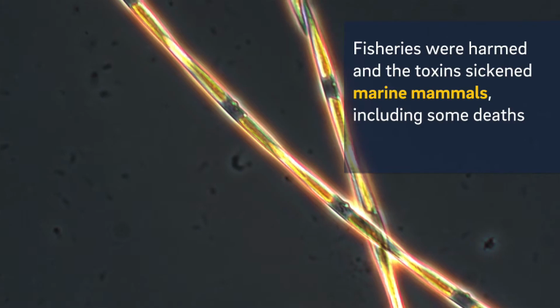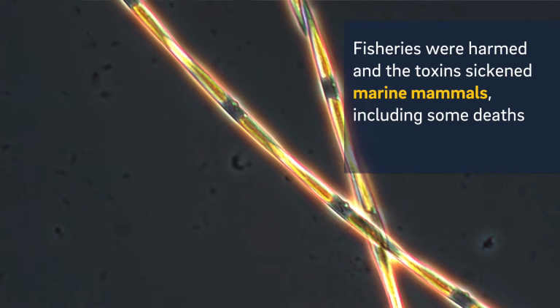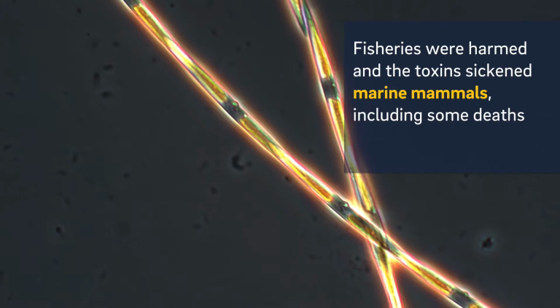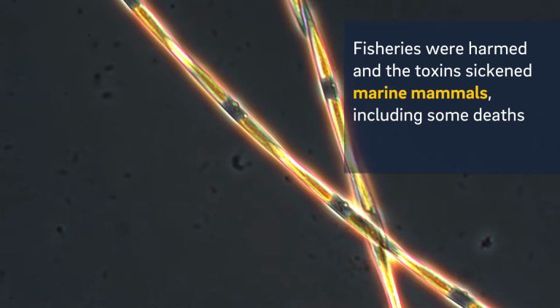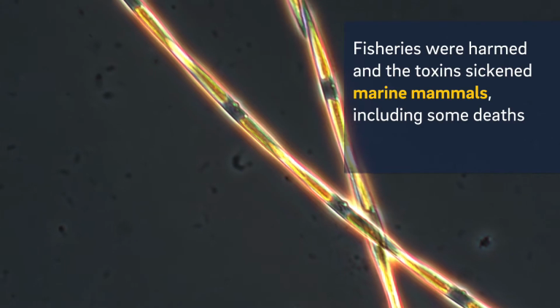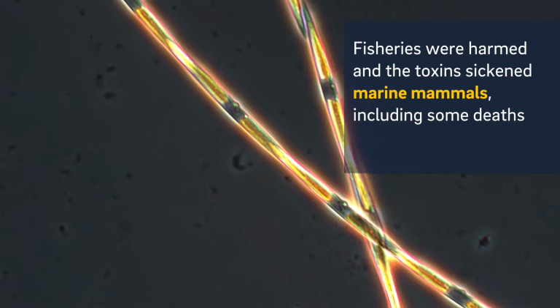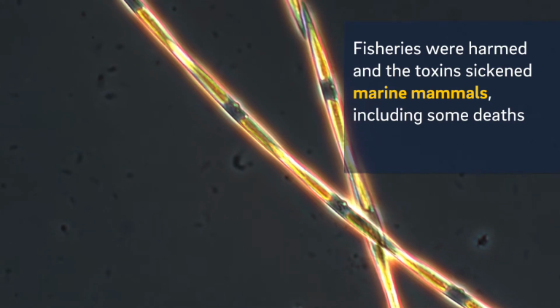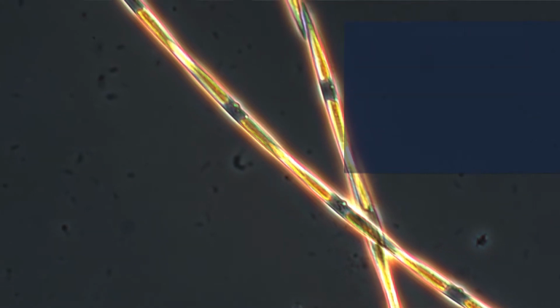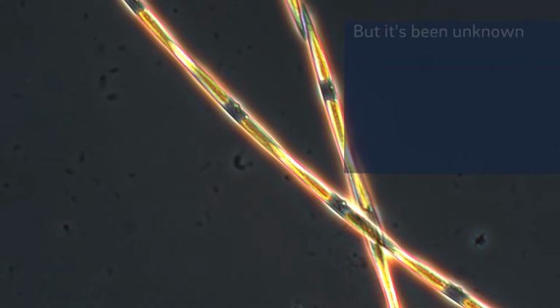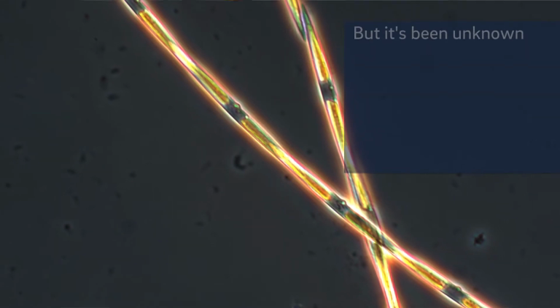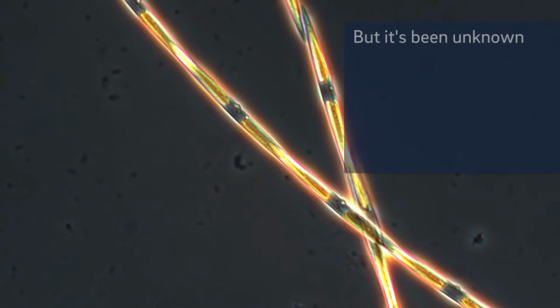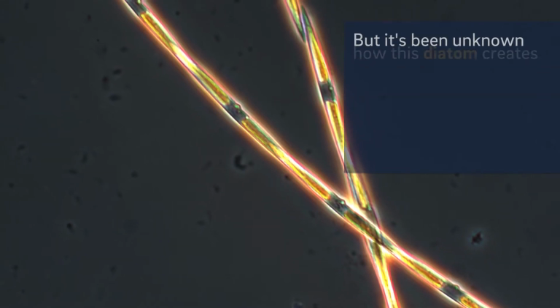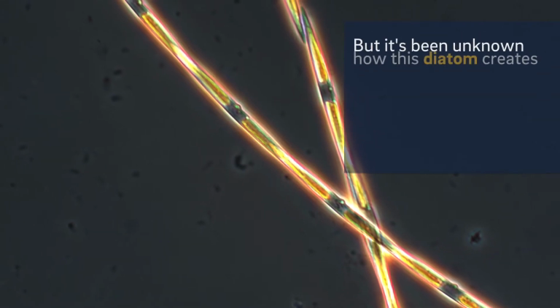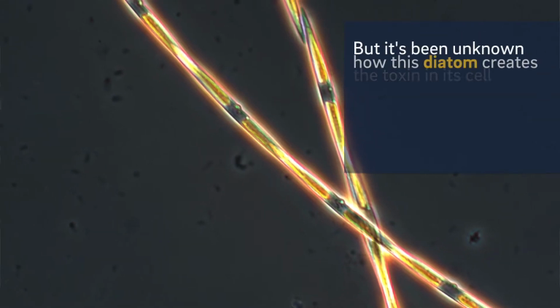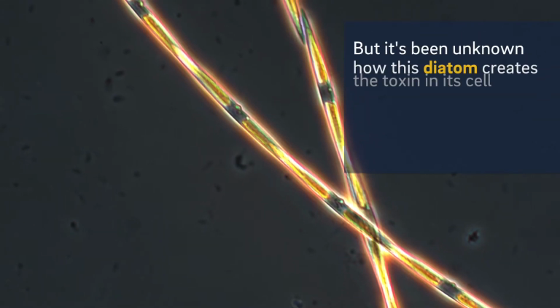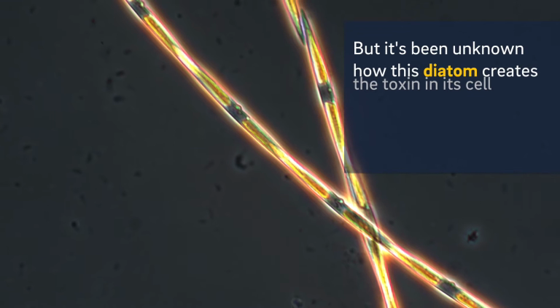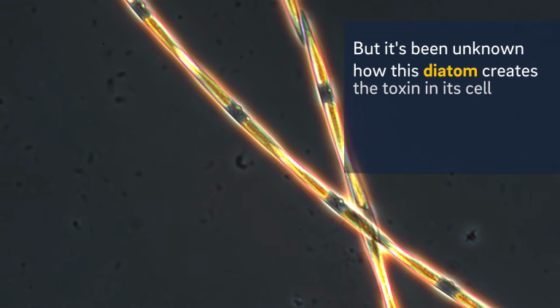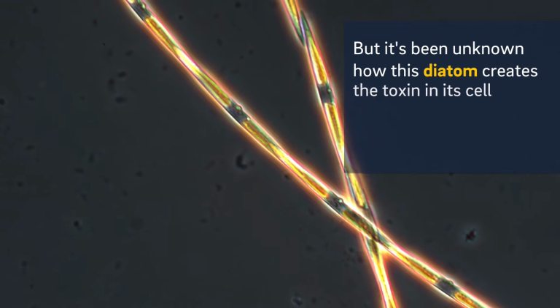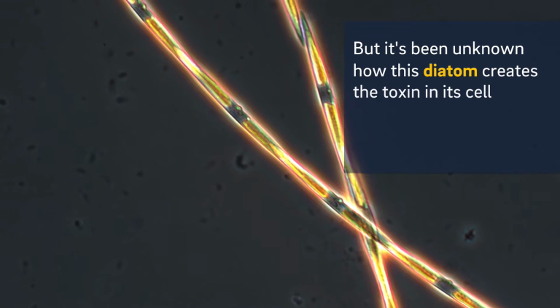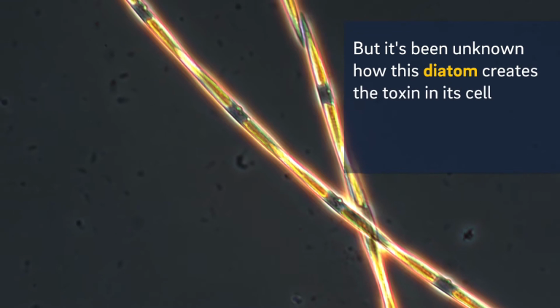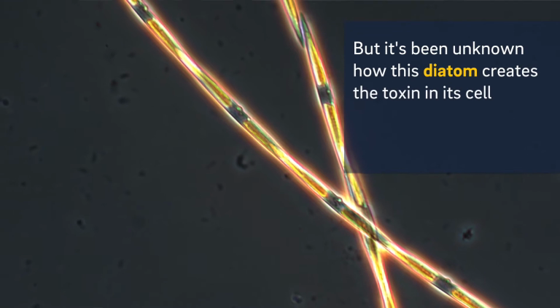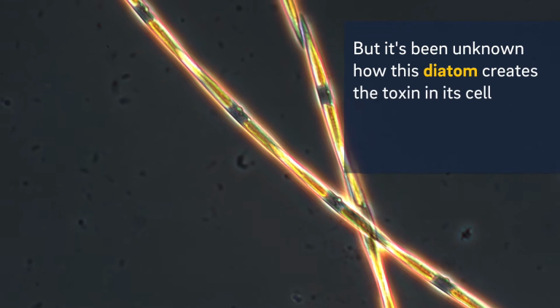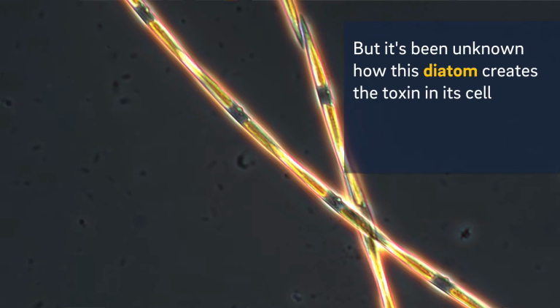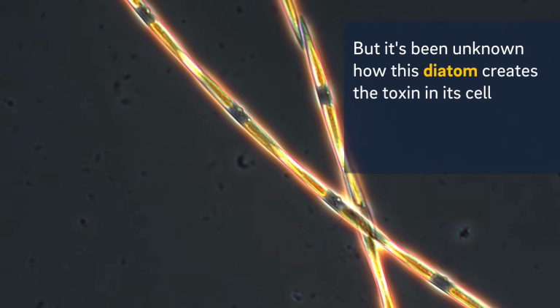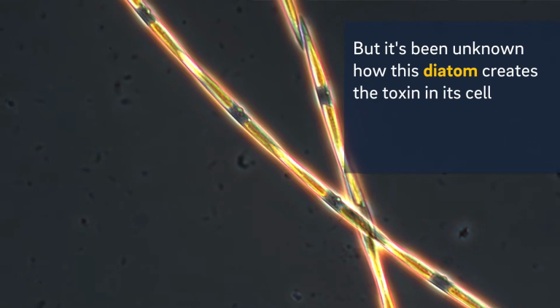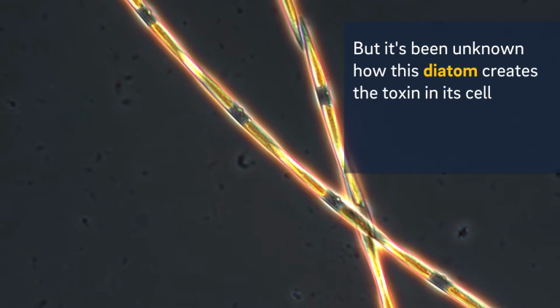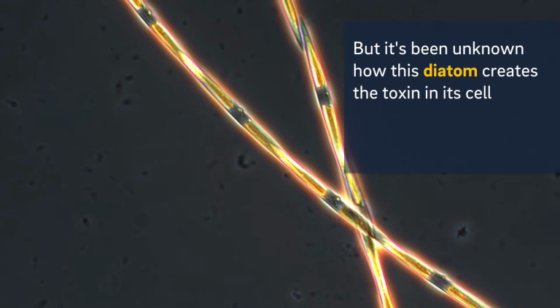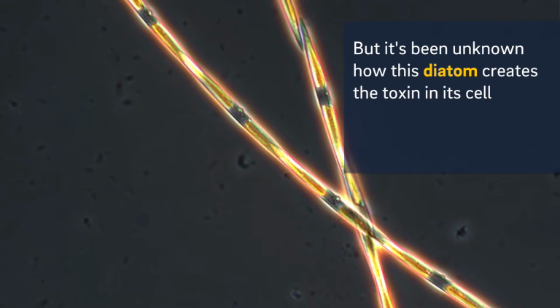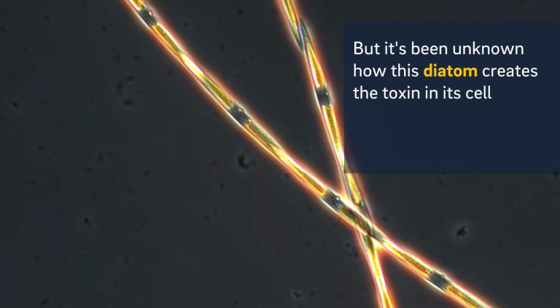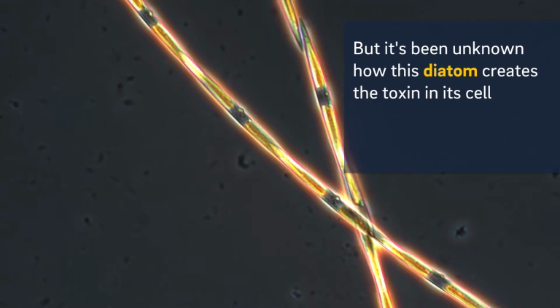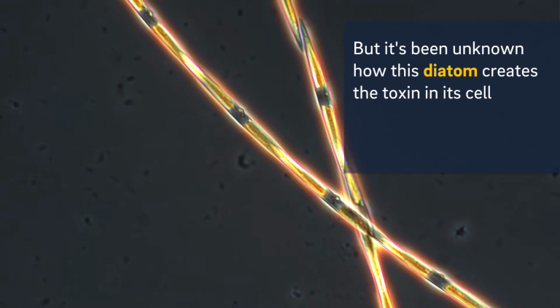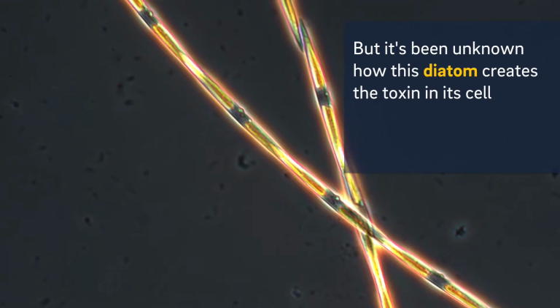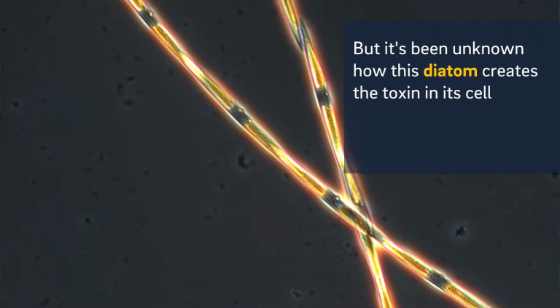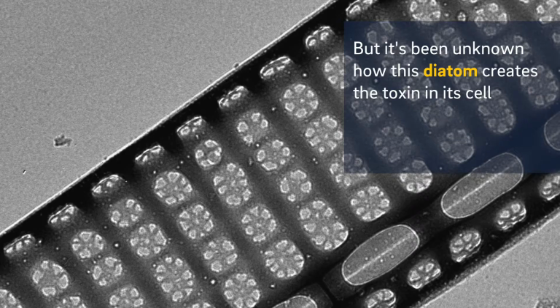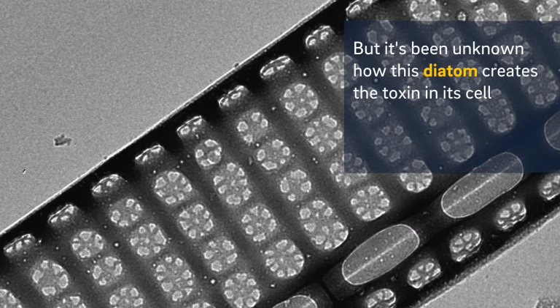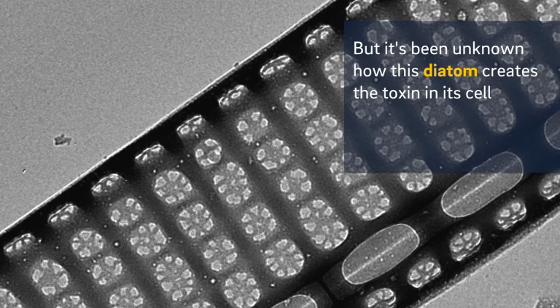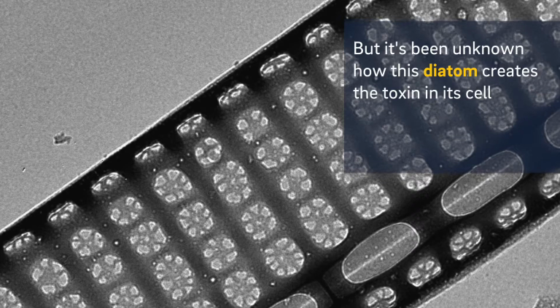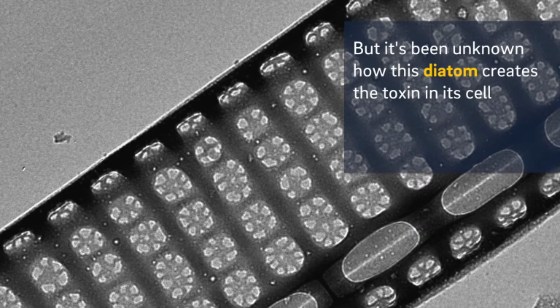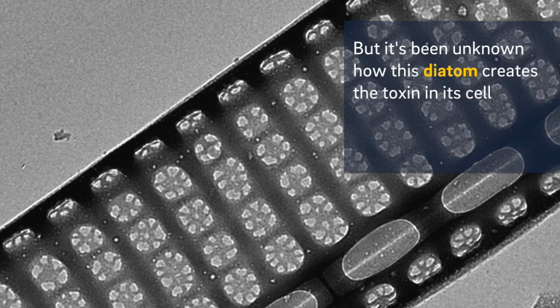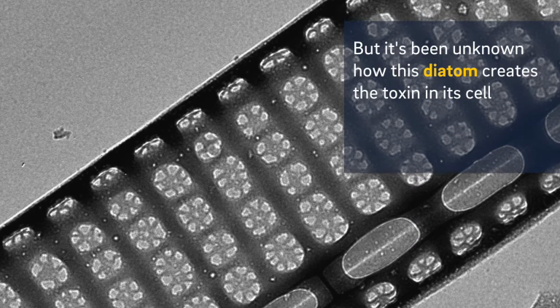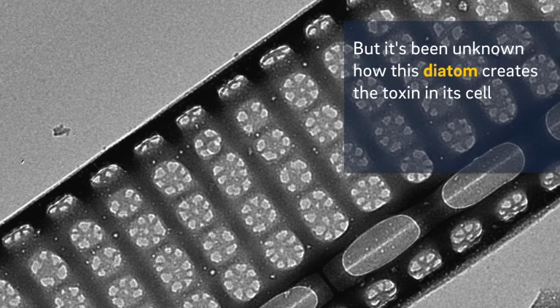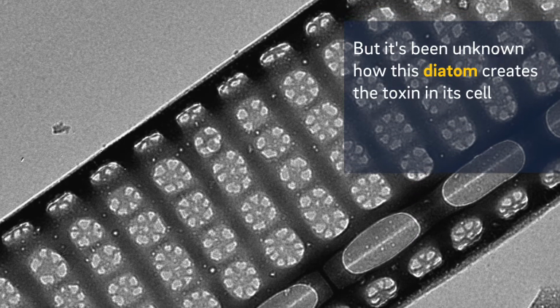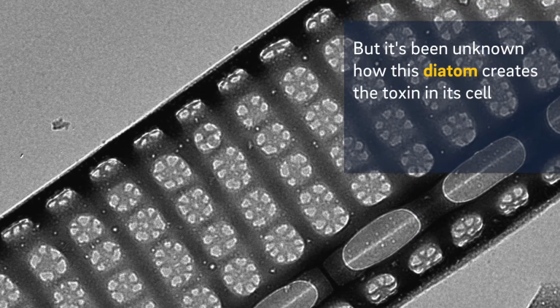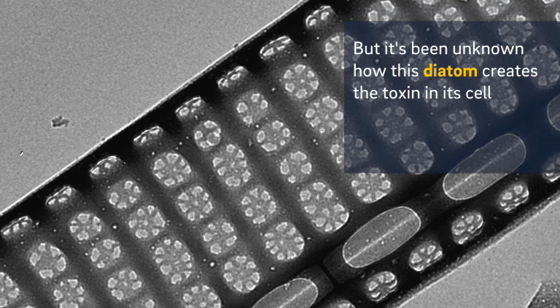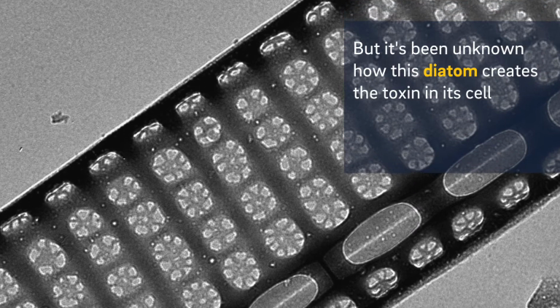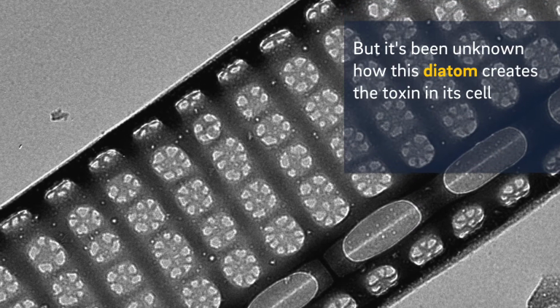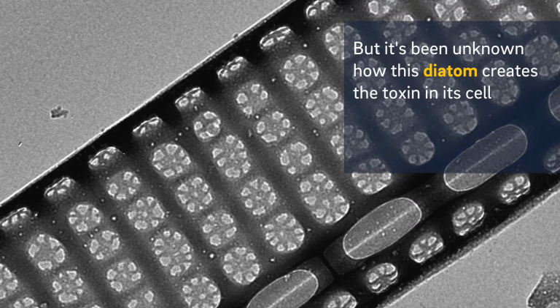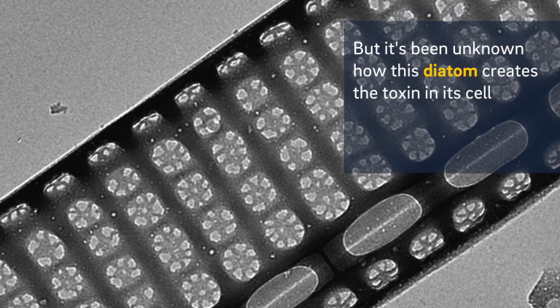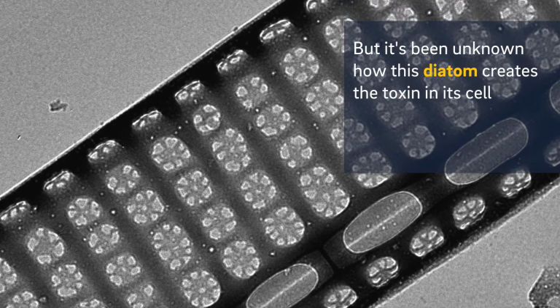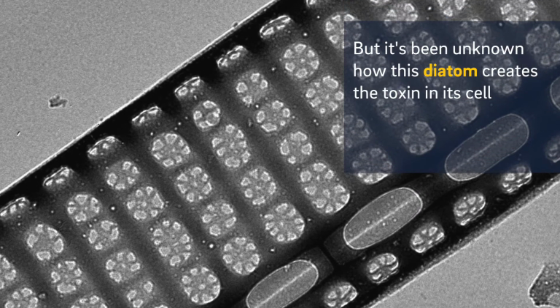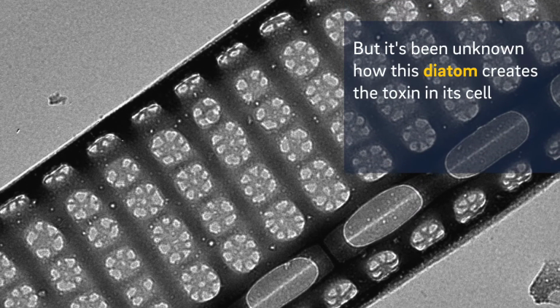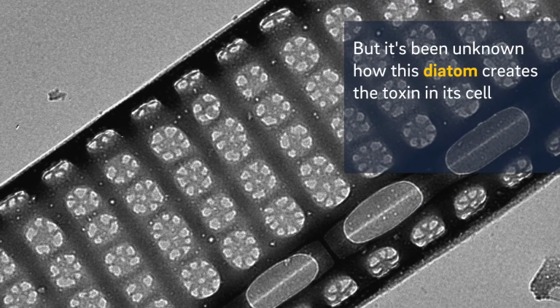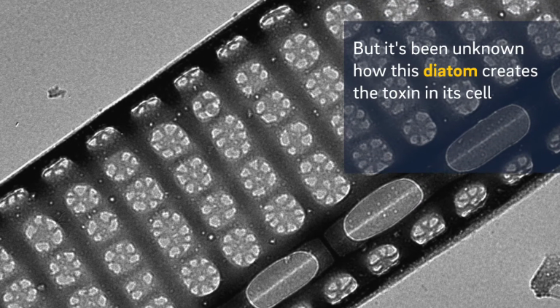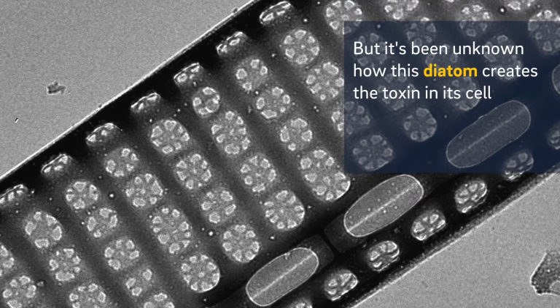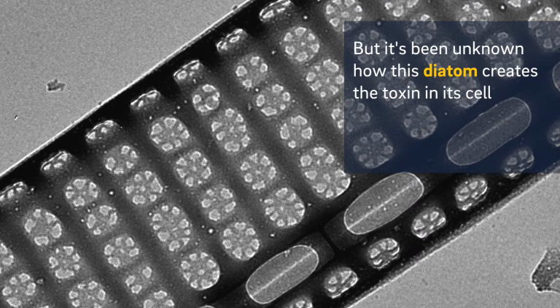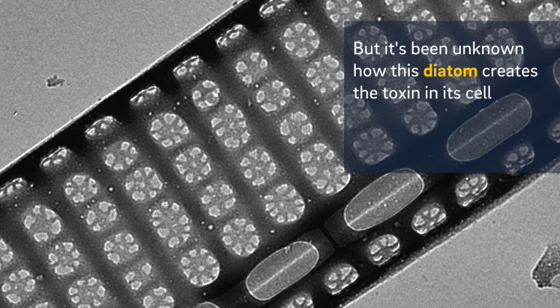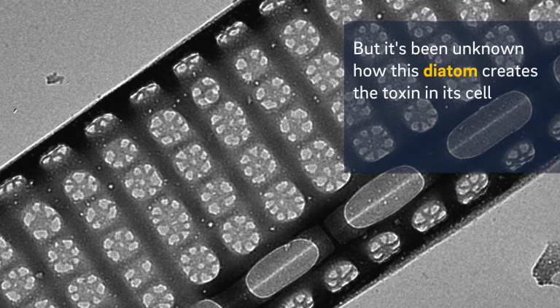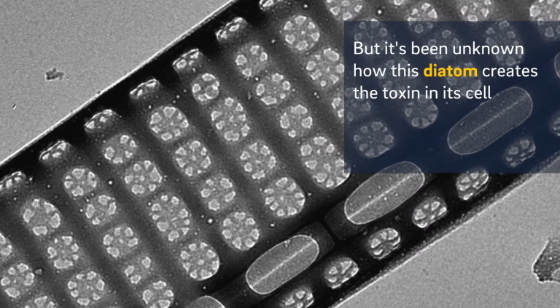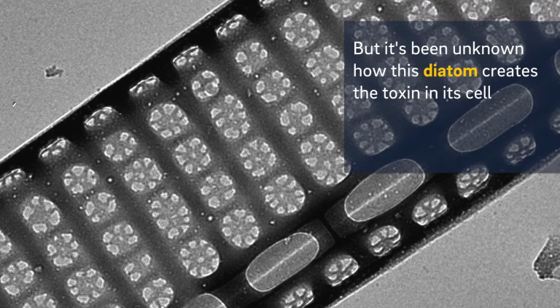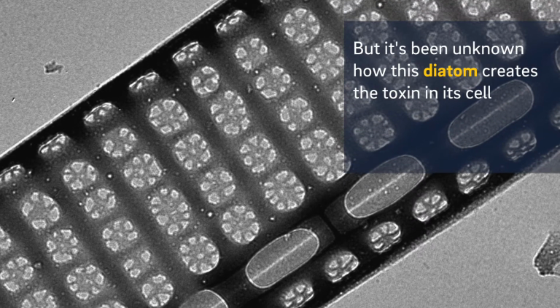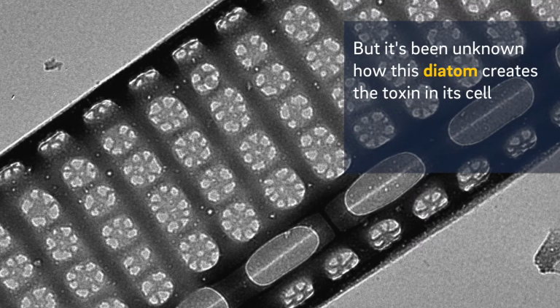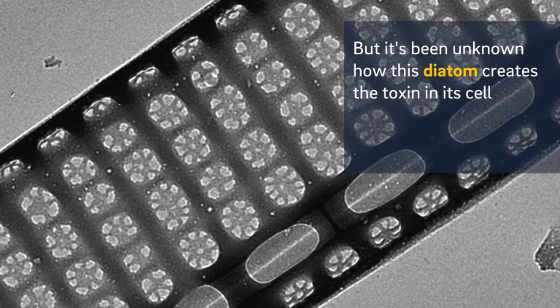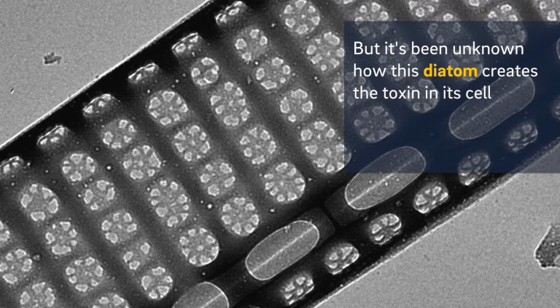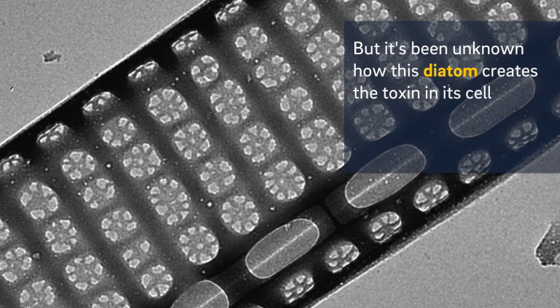One of the main questions in the field of studying harmful algal blooms is: how are they made? Where do they come from?